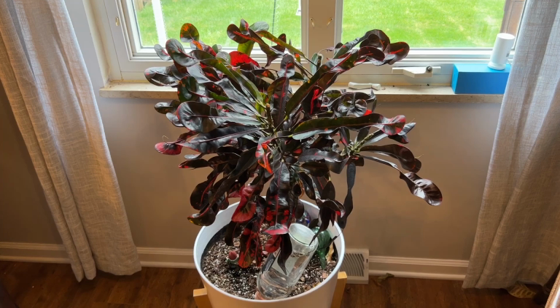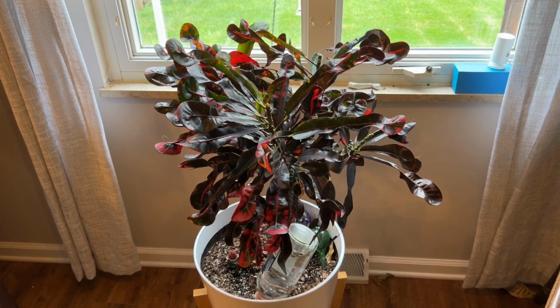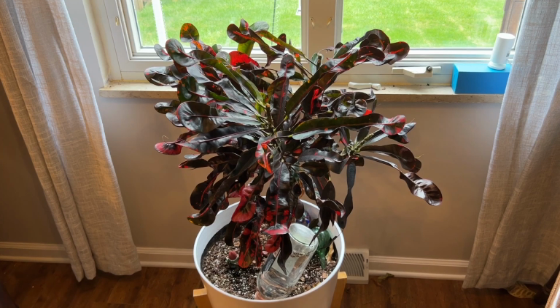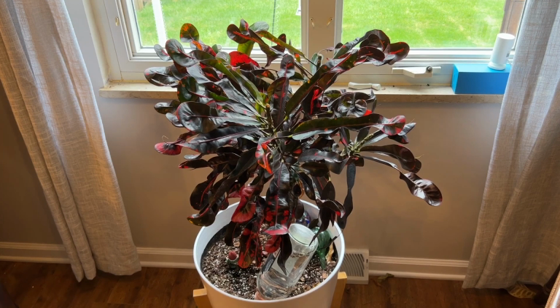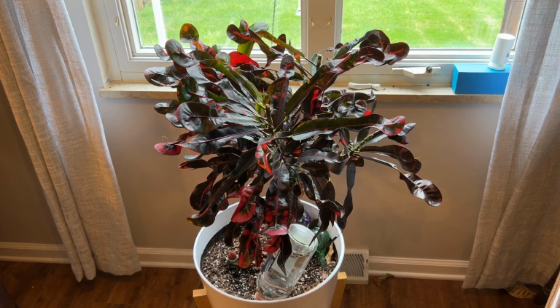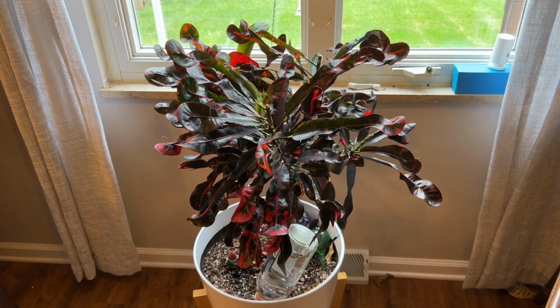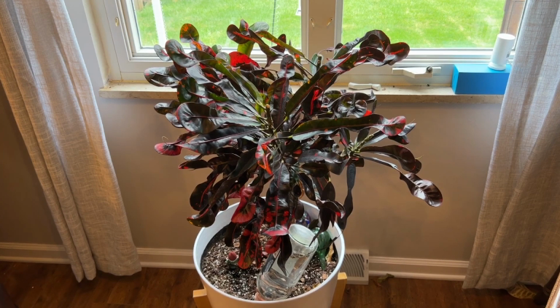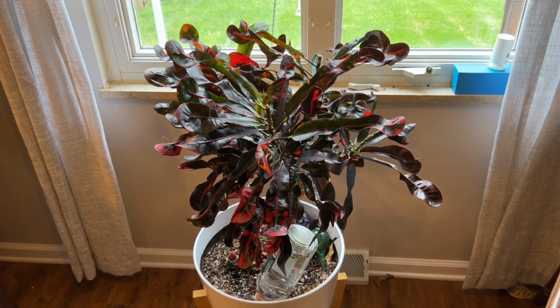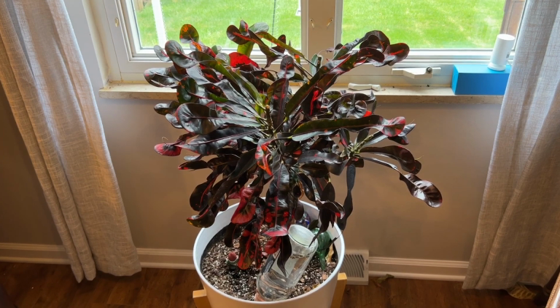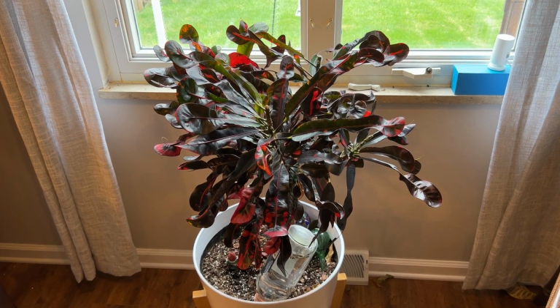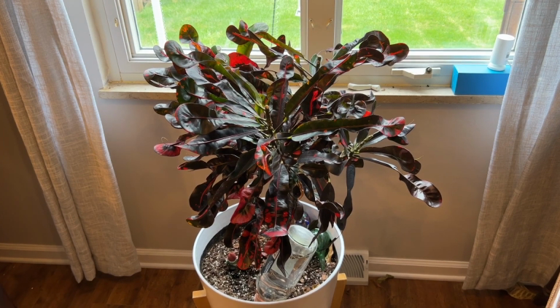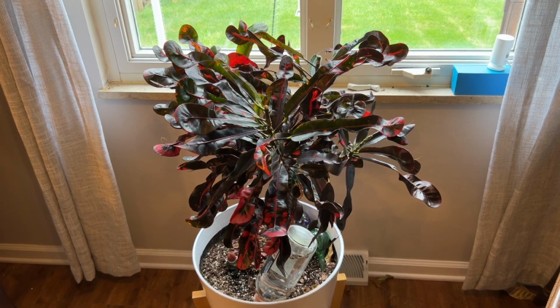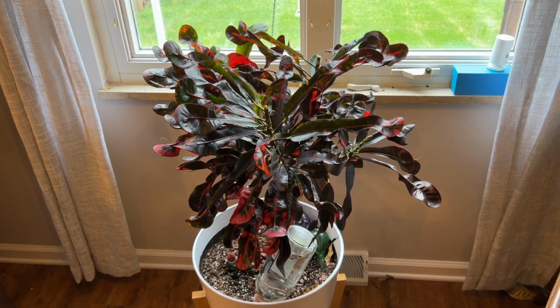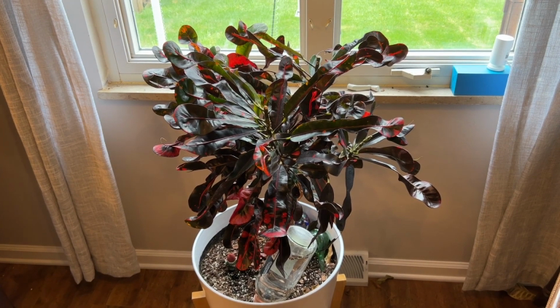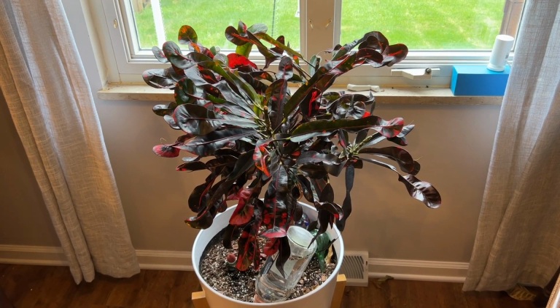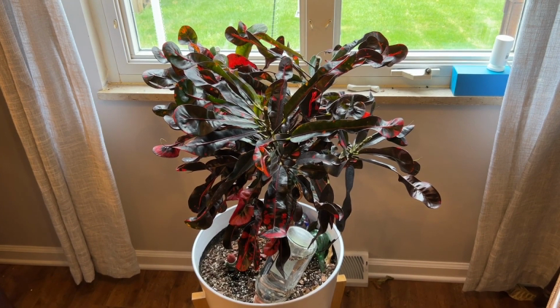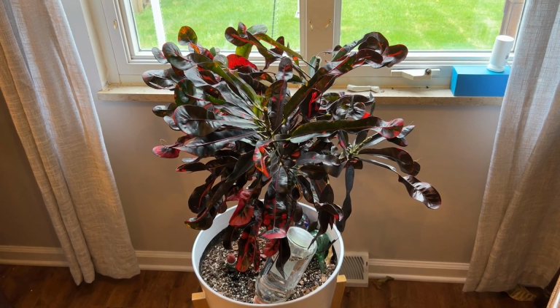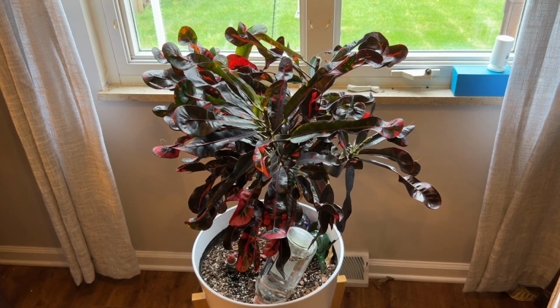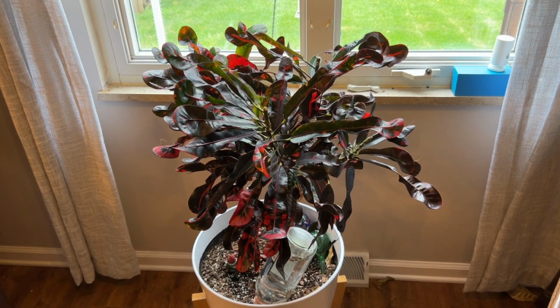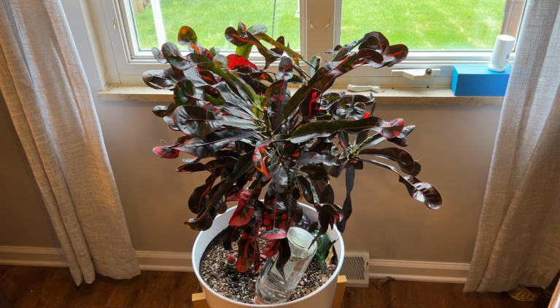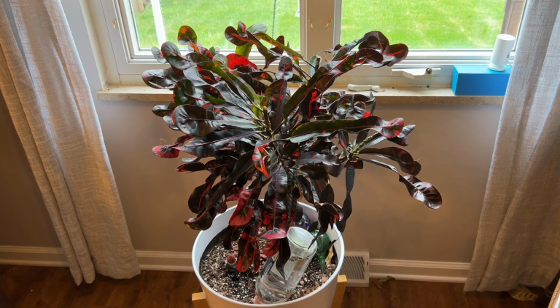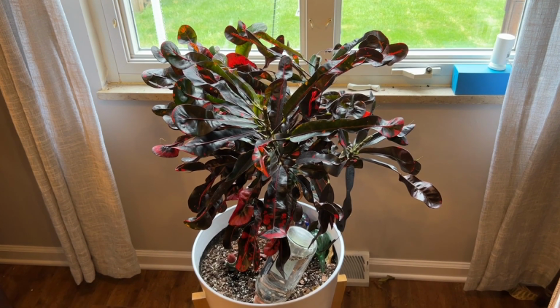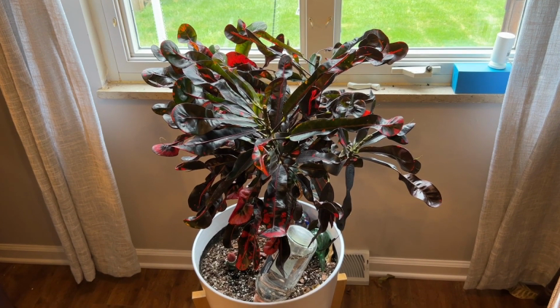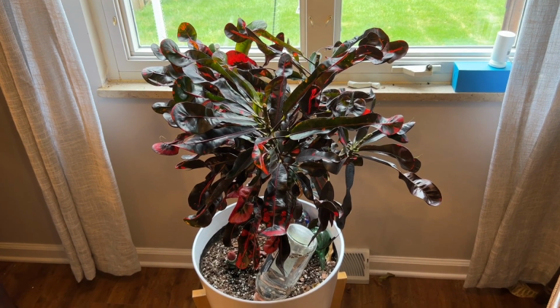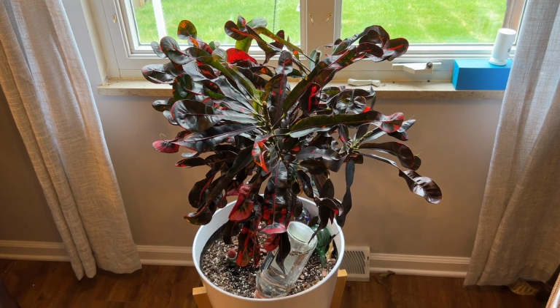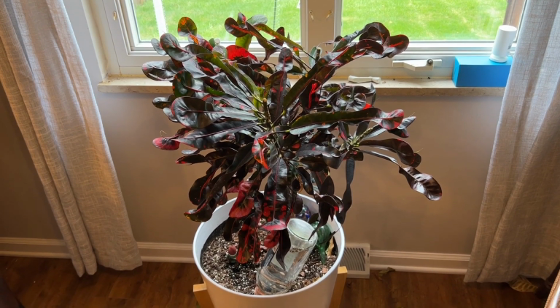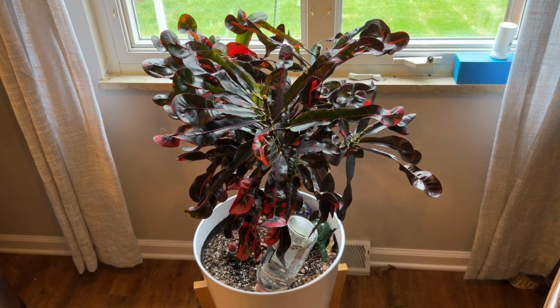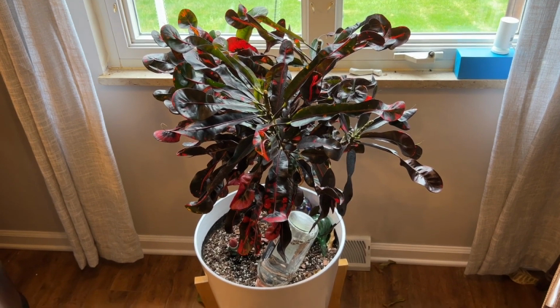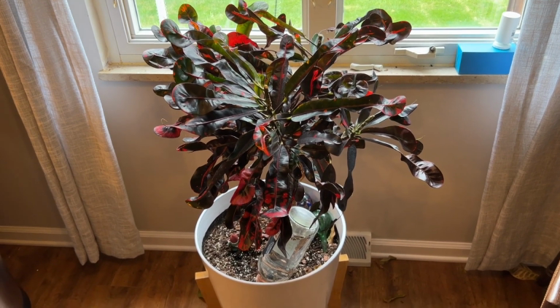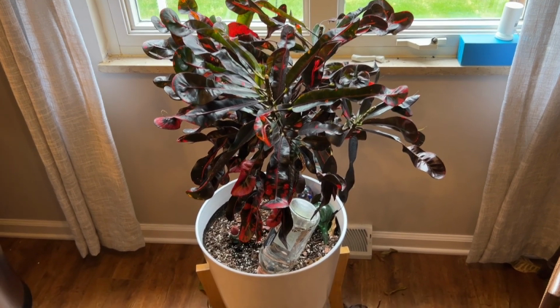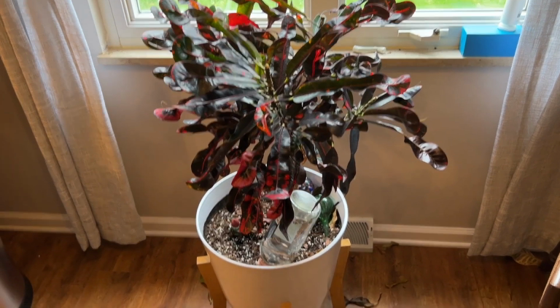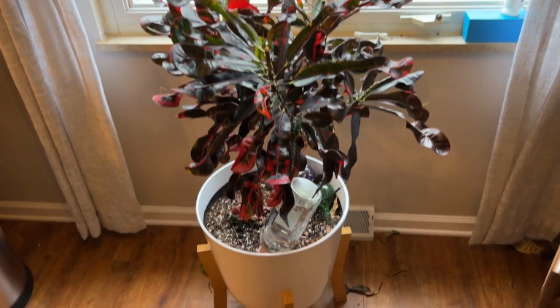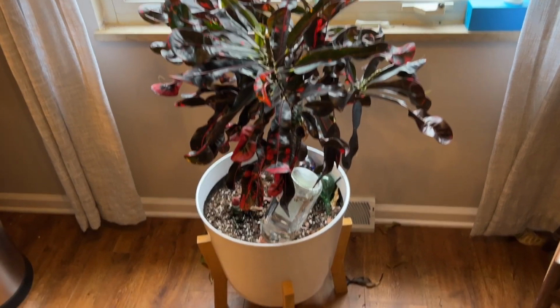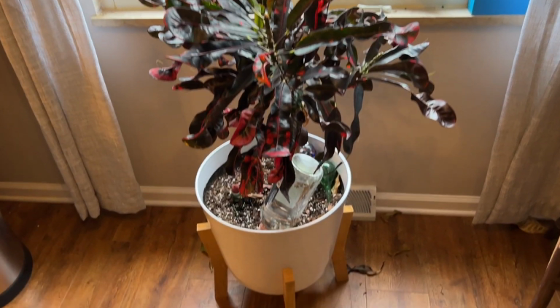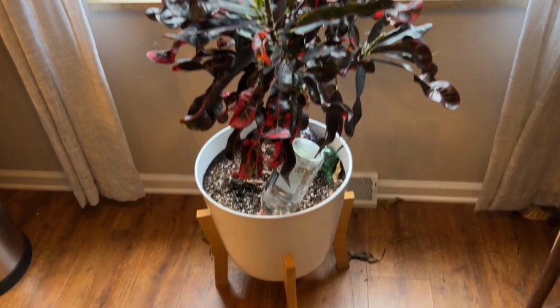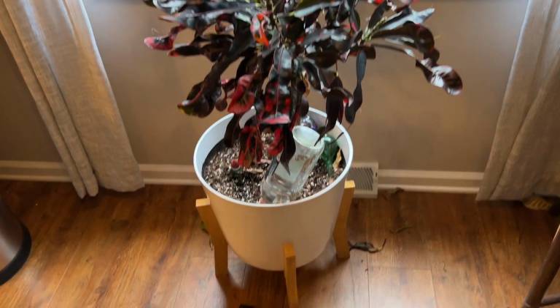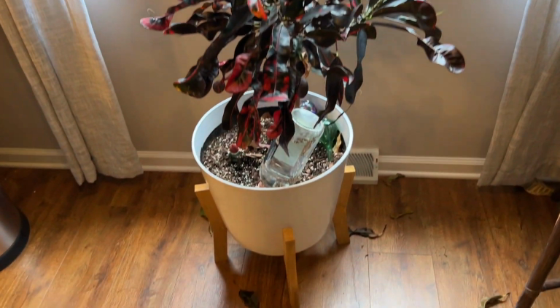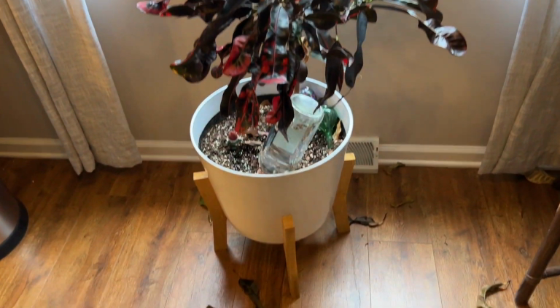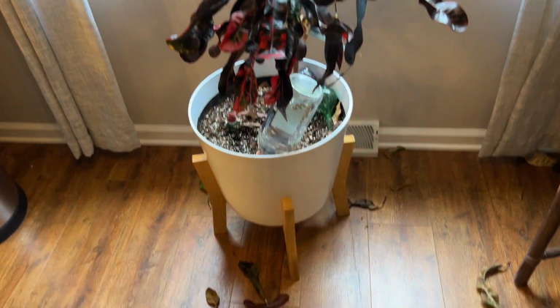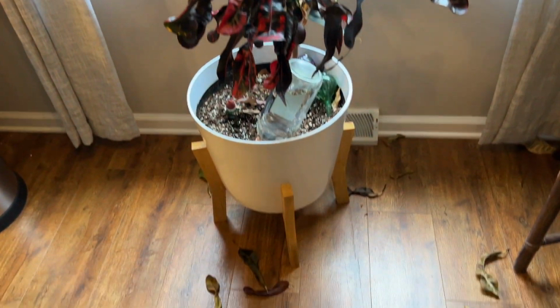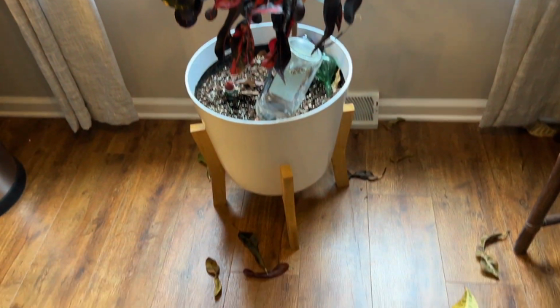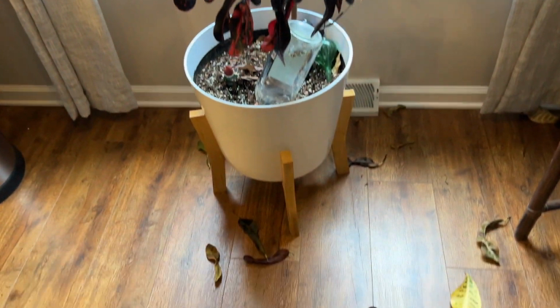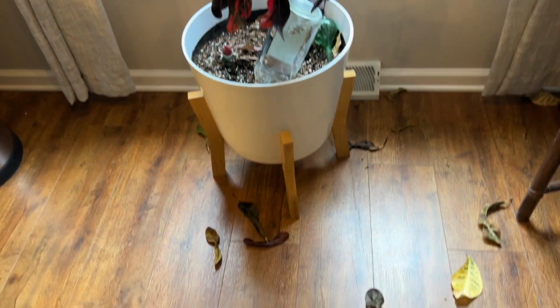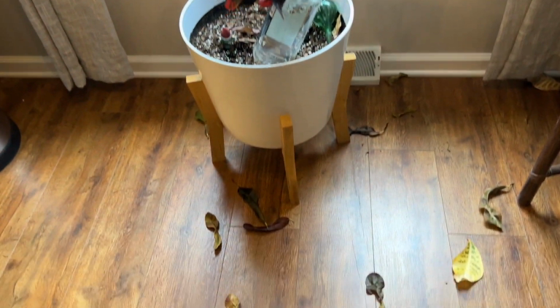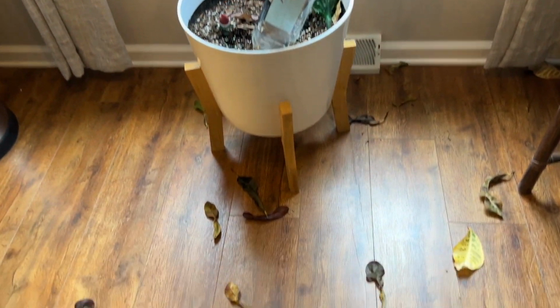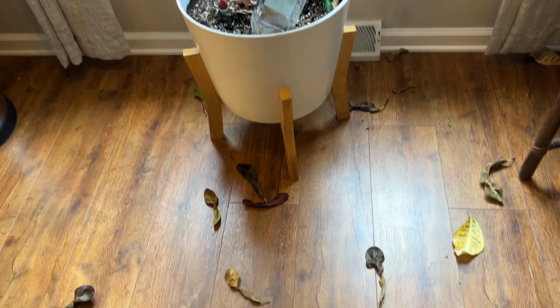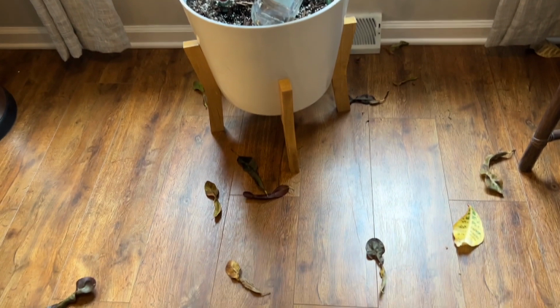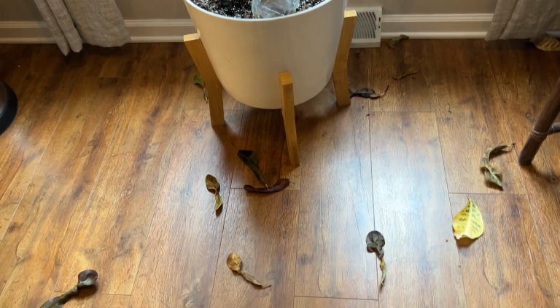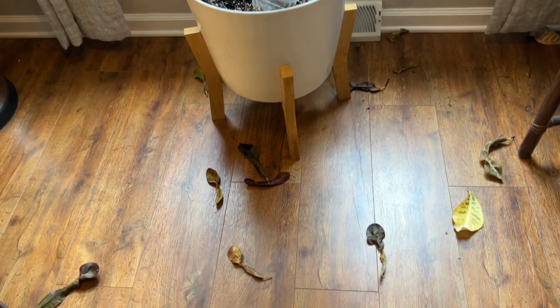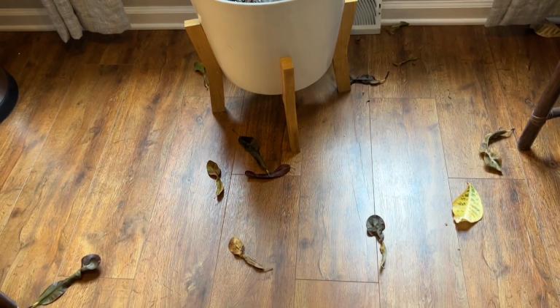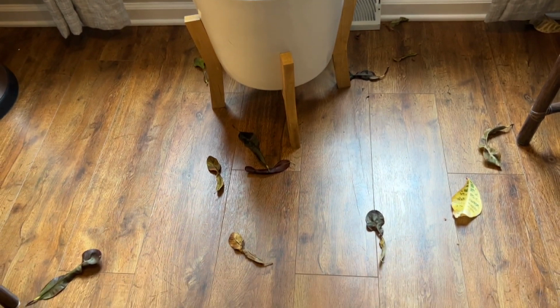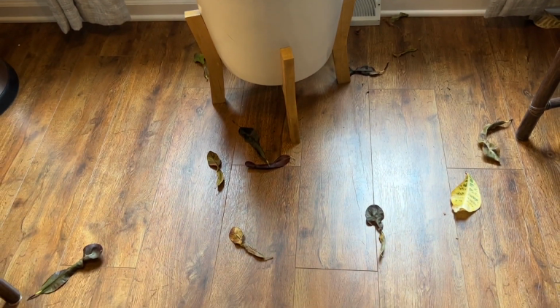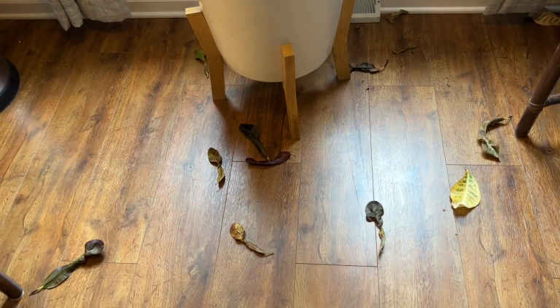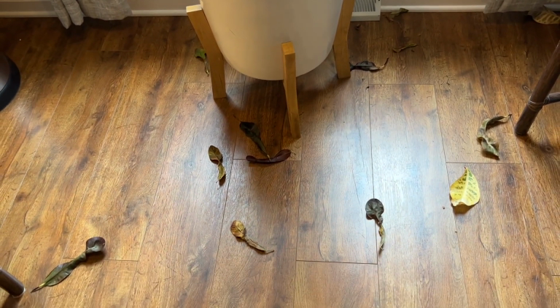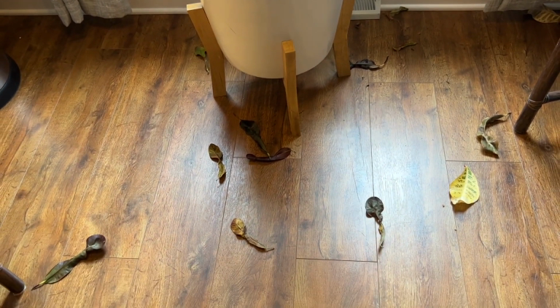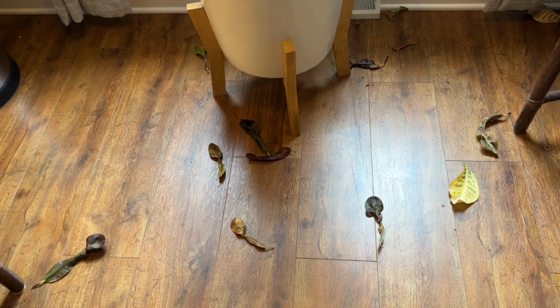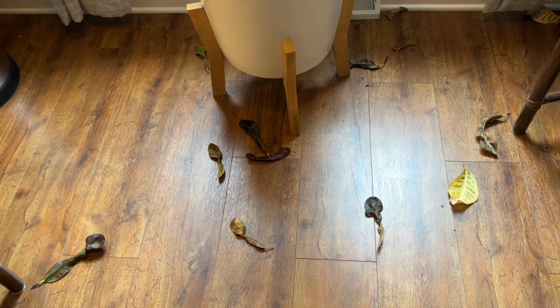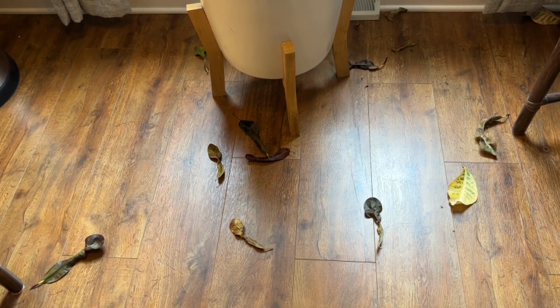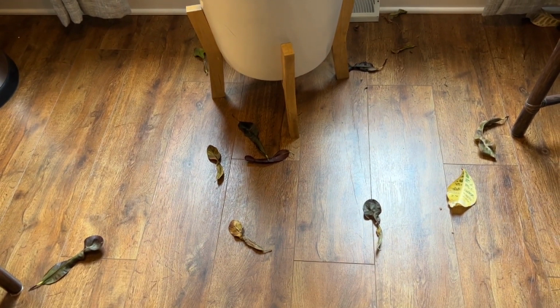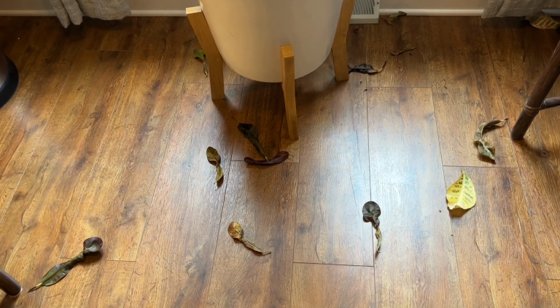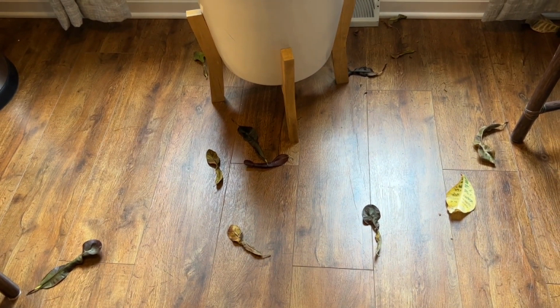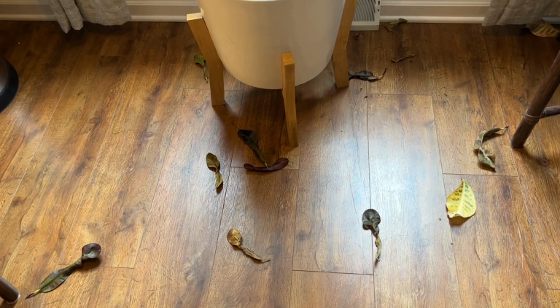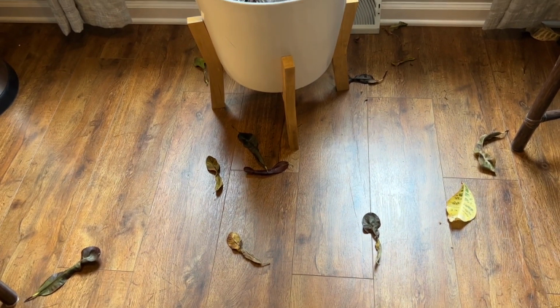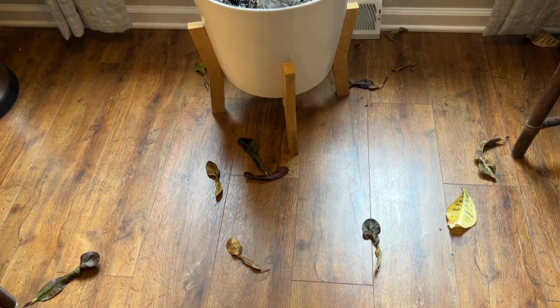This spiral croton started dropping its leaves because of spider mites. I'll quickly go over how we figured this out and how we treated it.